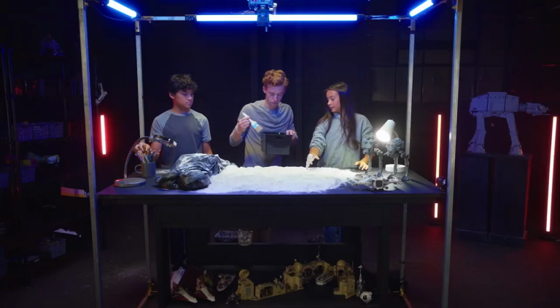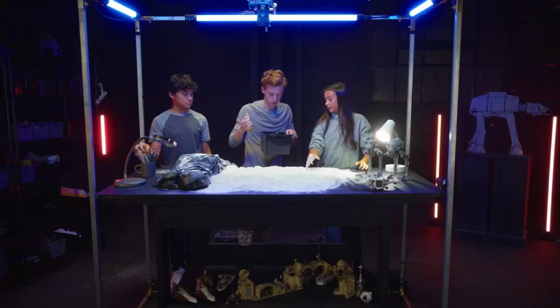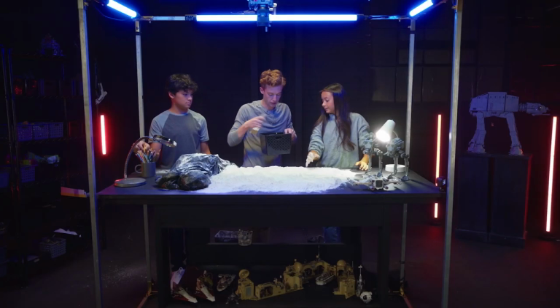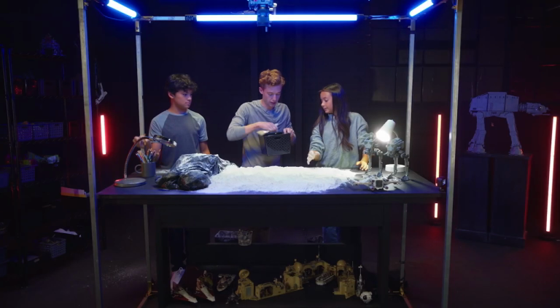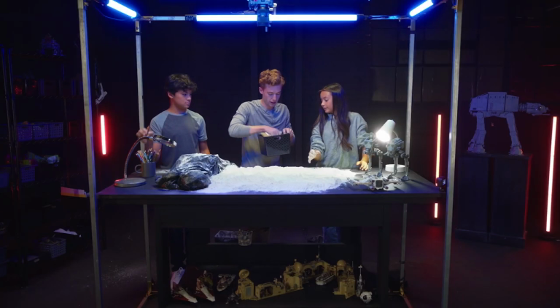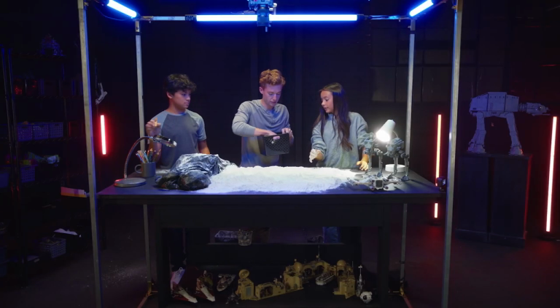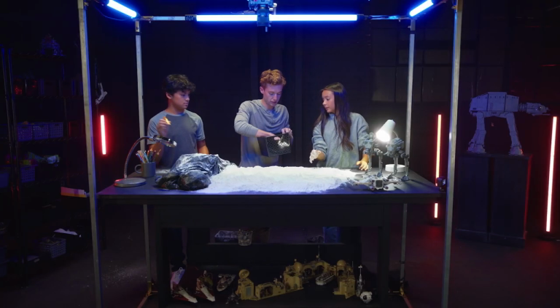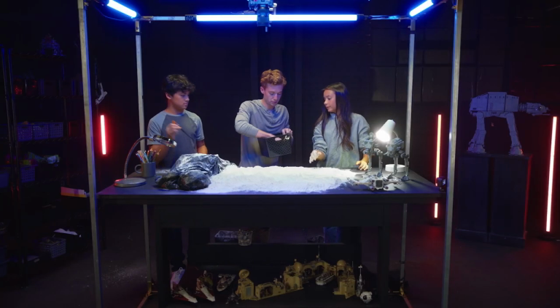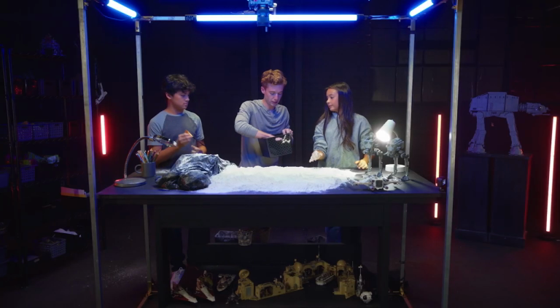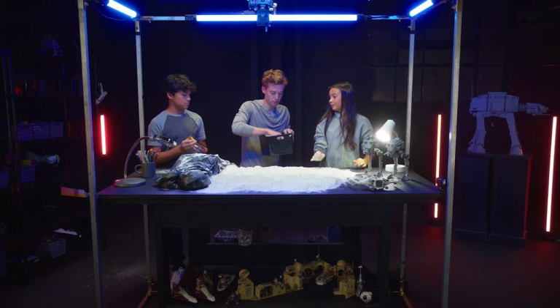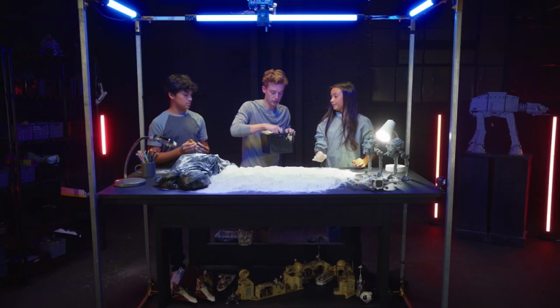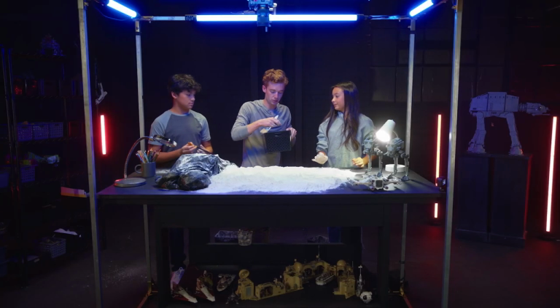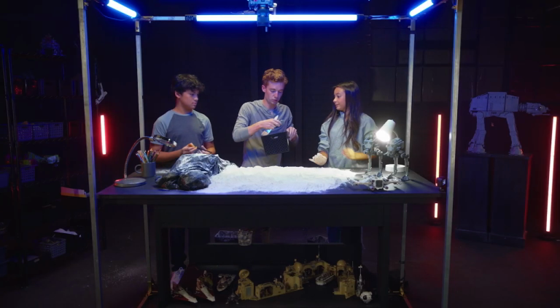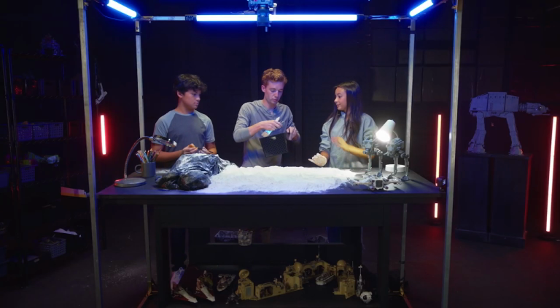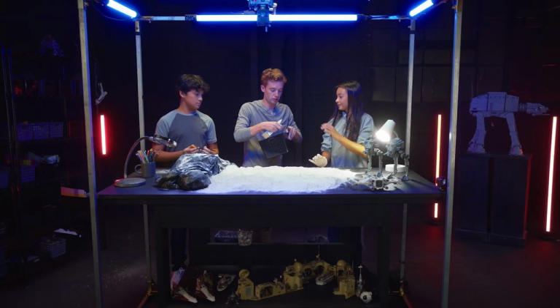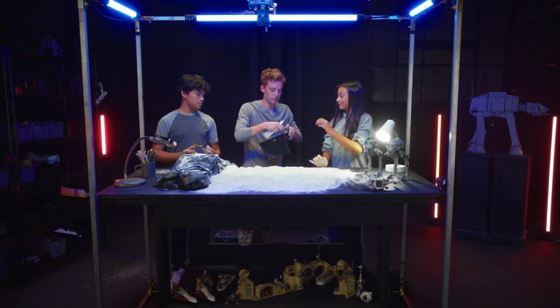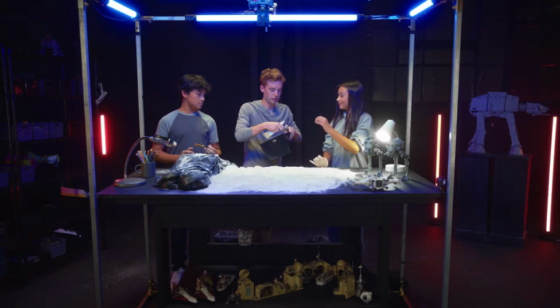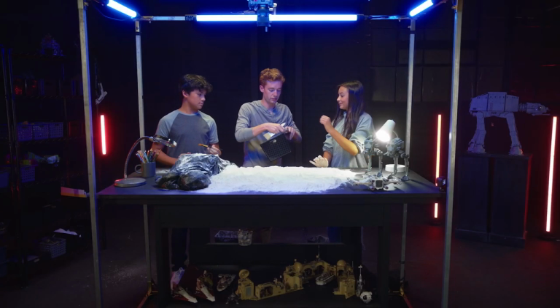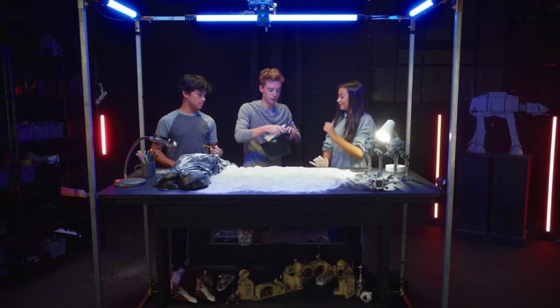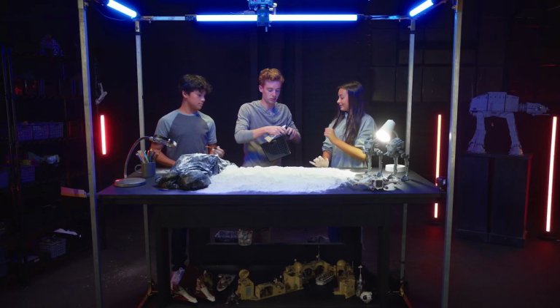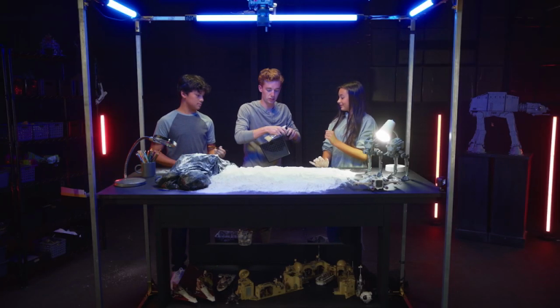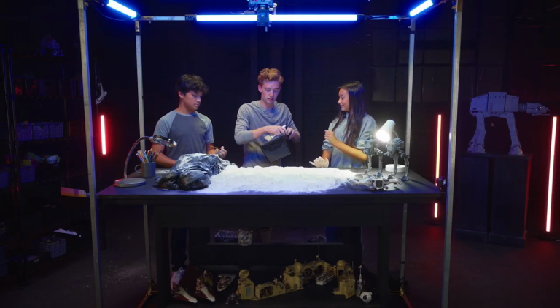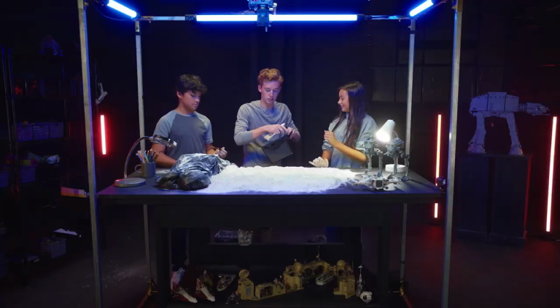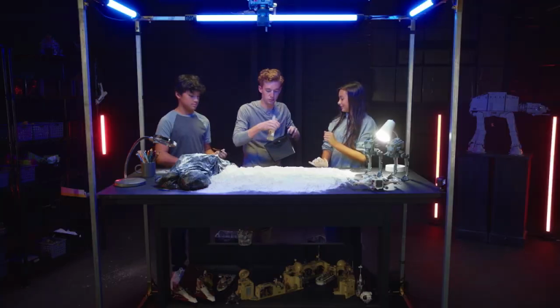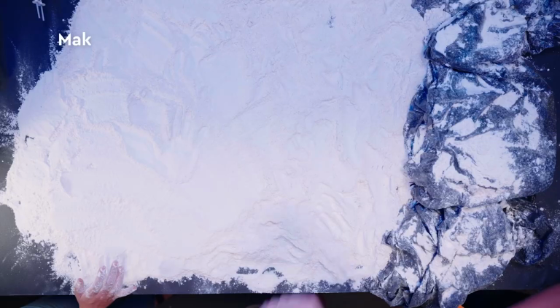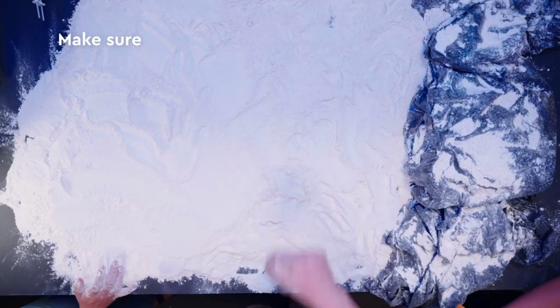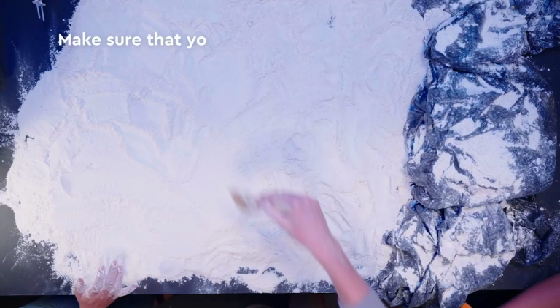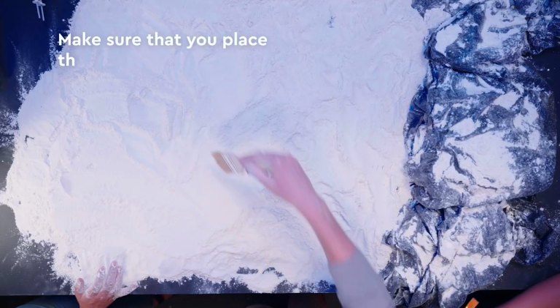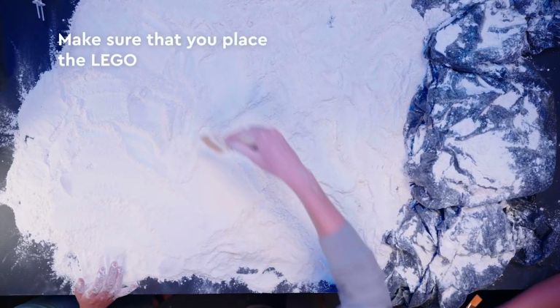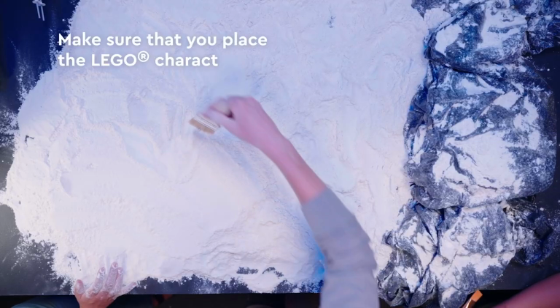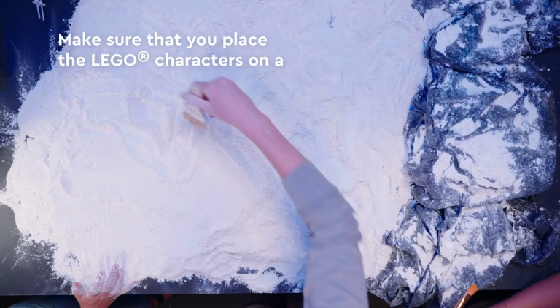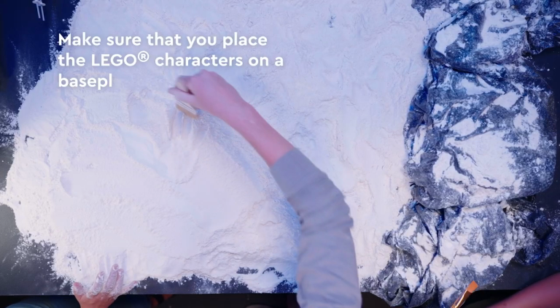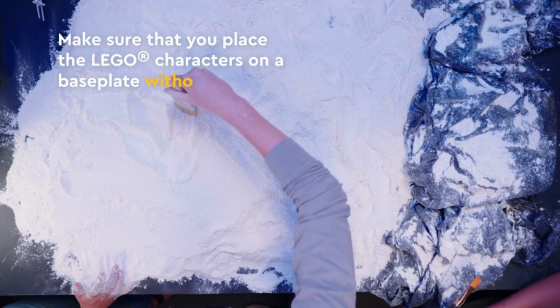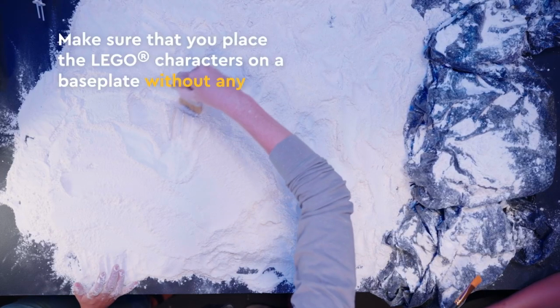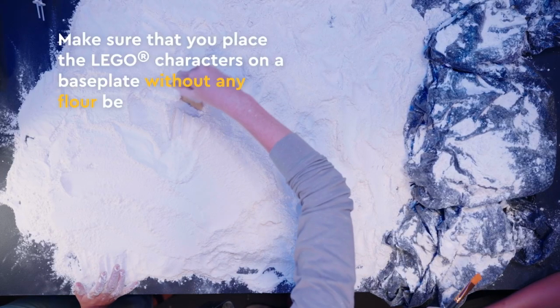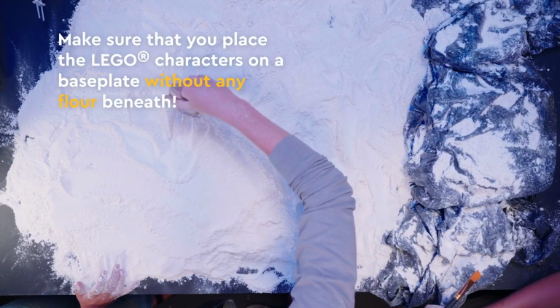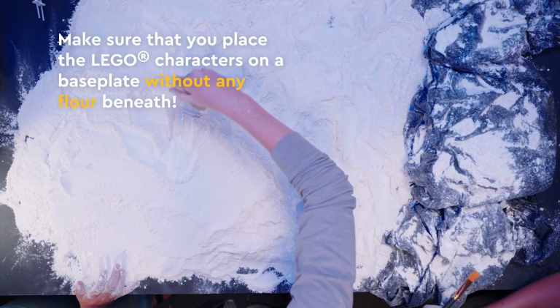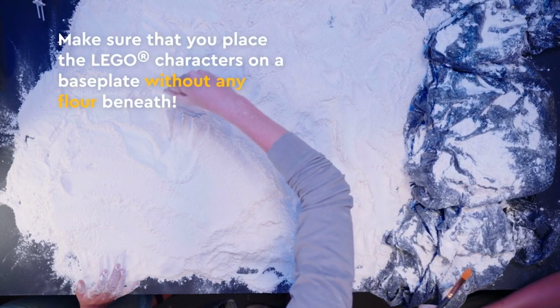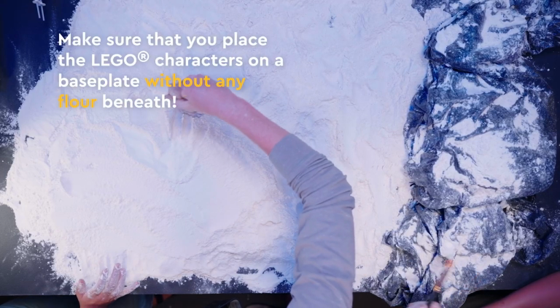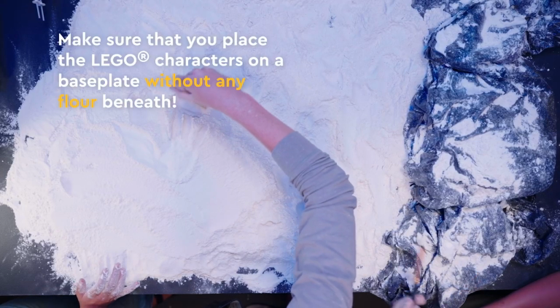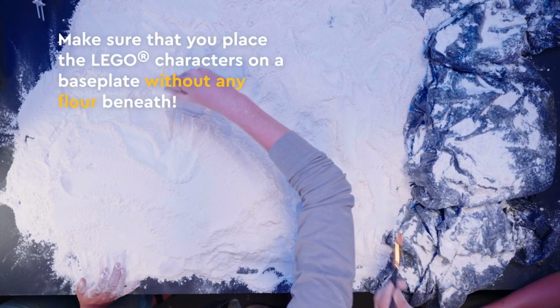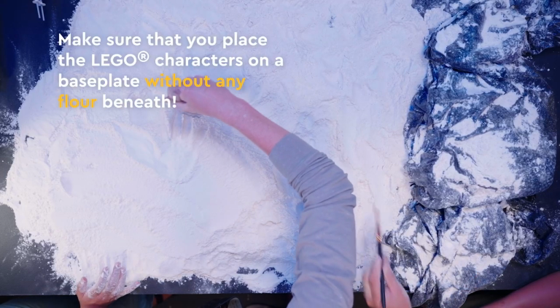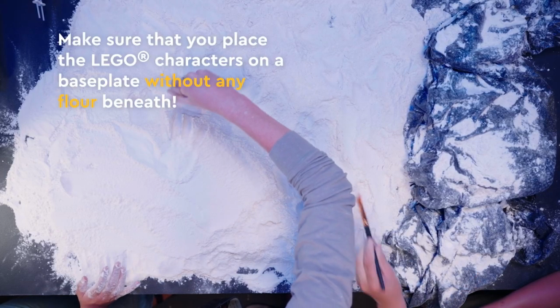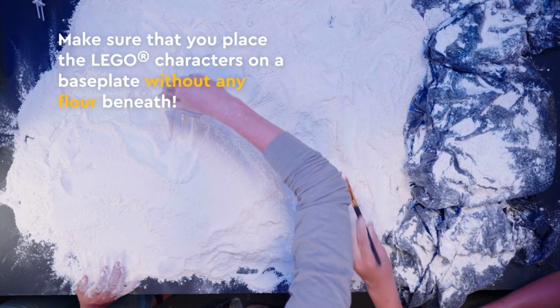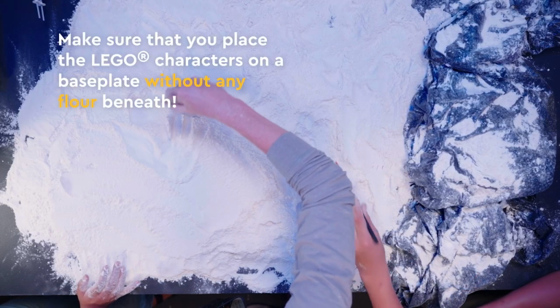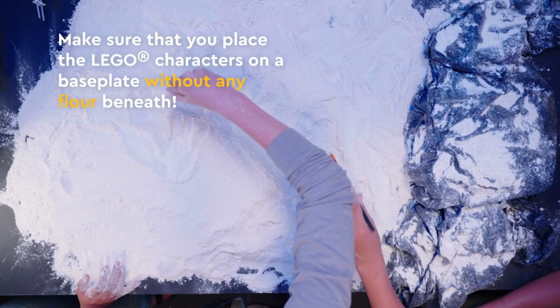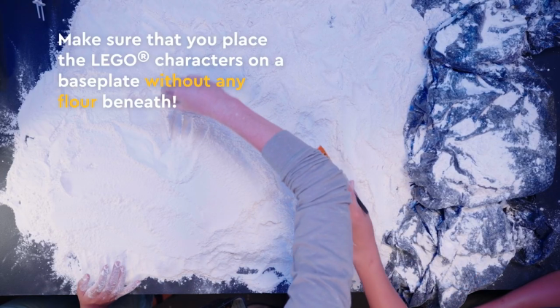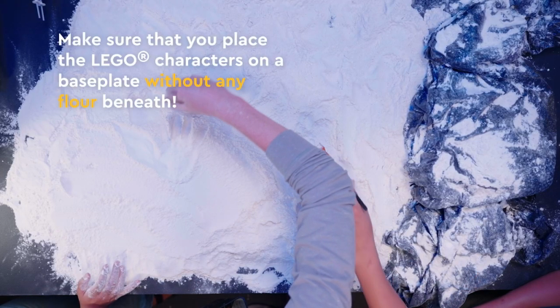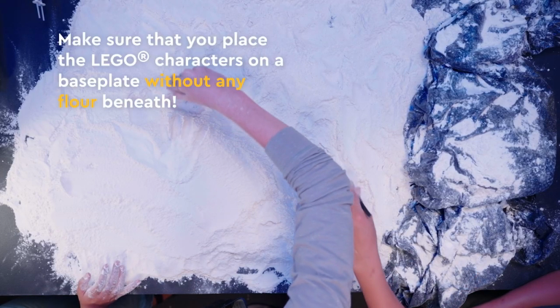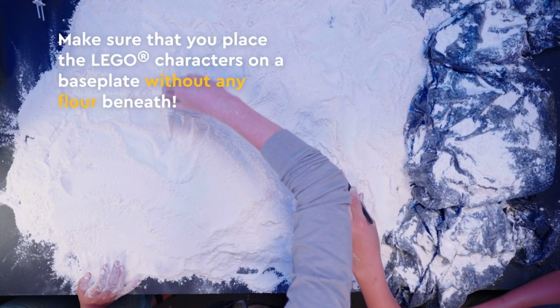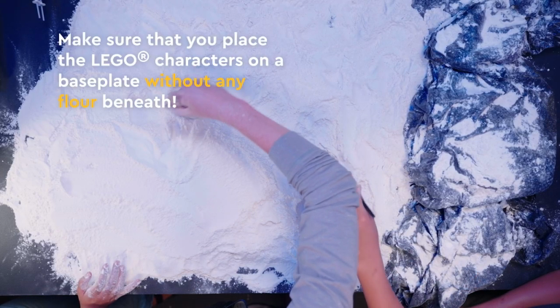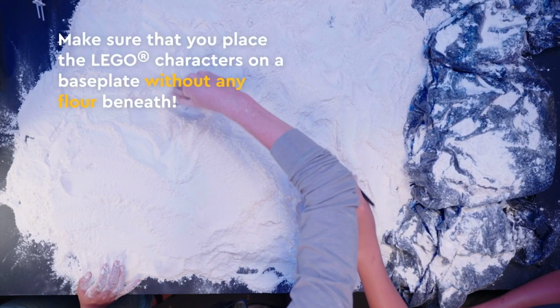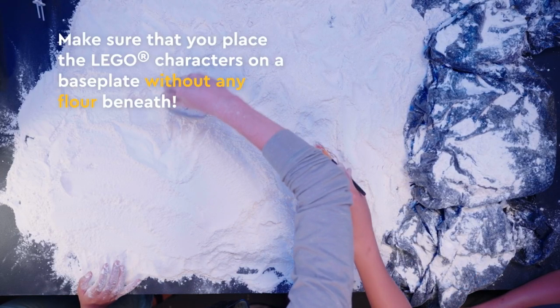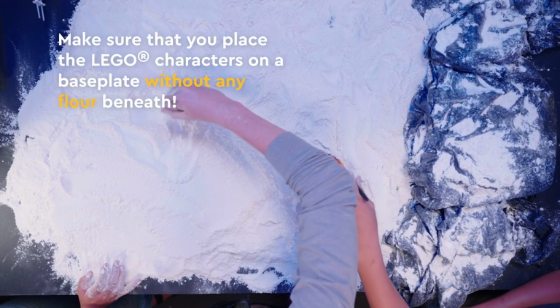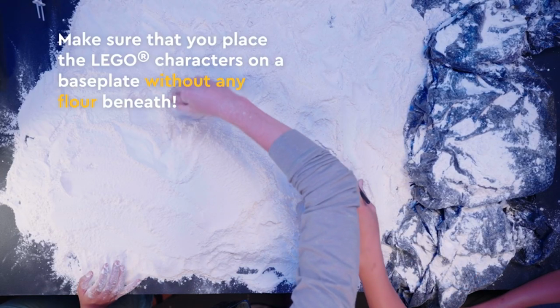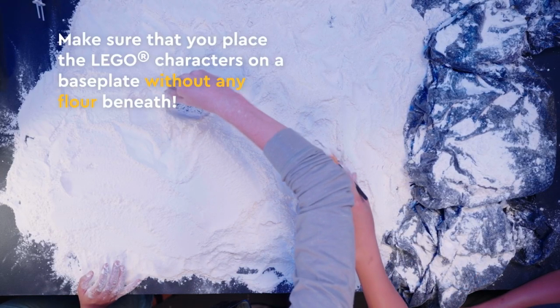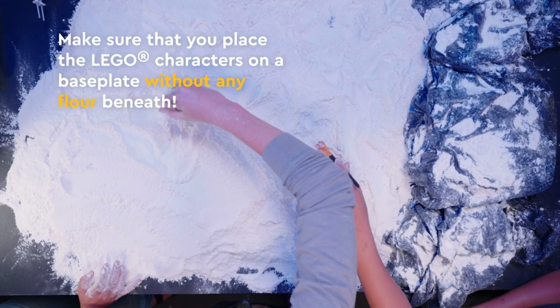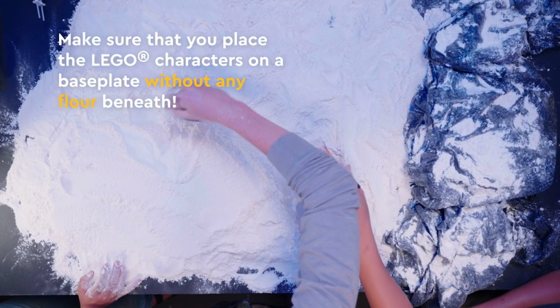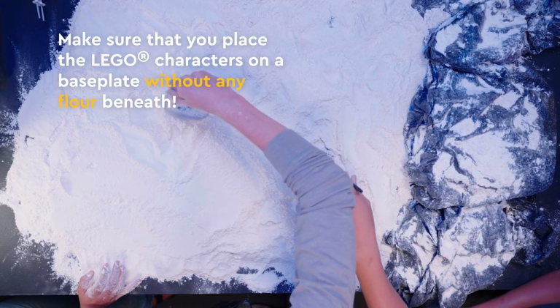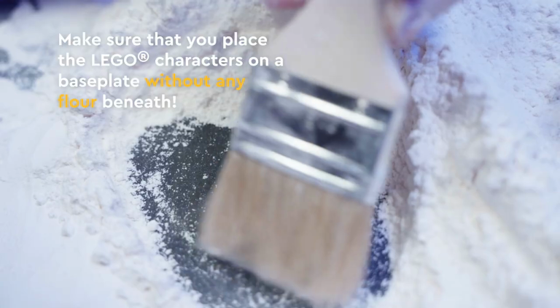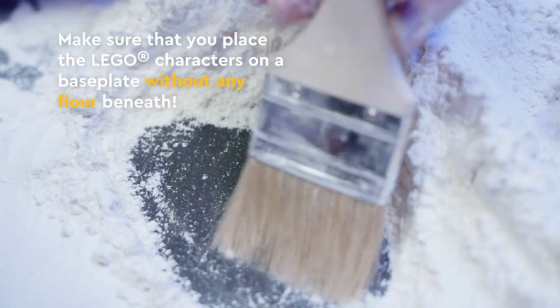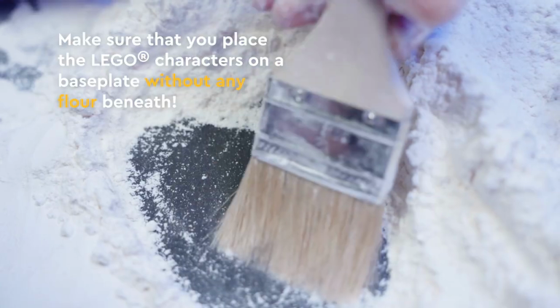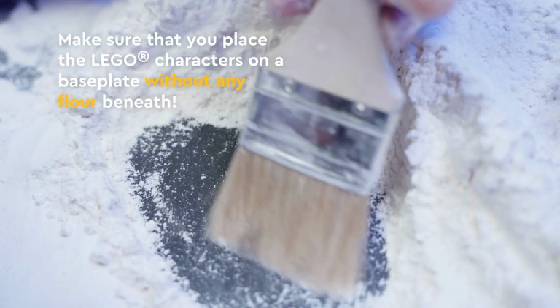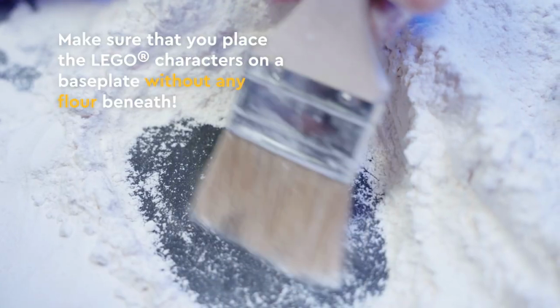We're going to have base plates and we'll put the minifigures on these, but the first thing is you want to make sure you brush a little hole all the way down to the bottom of the table.